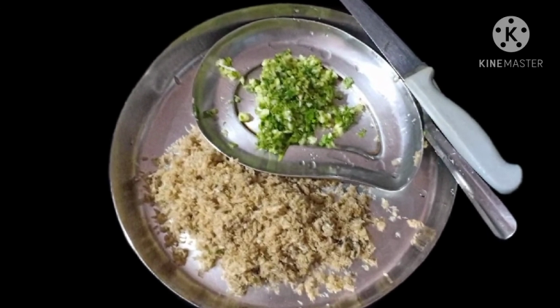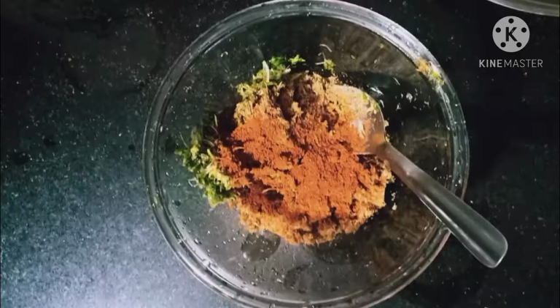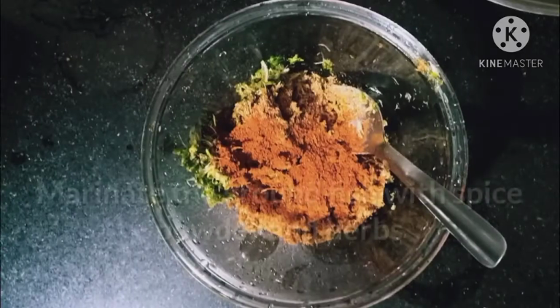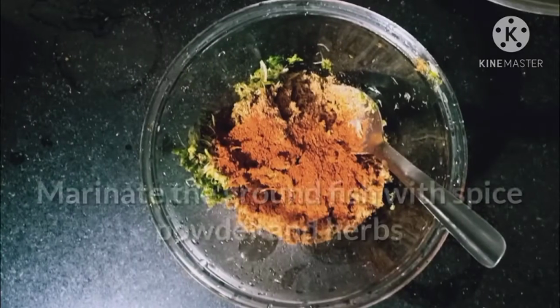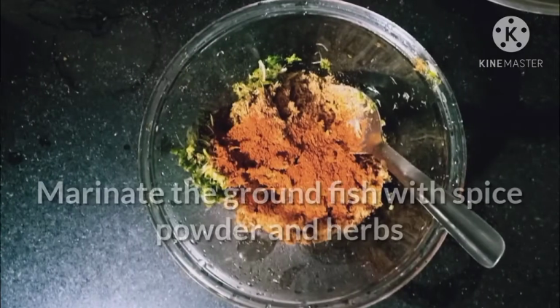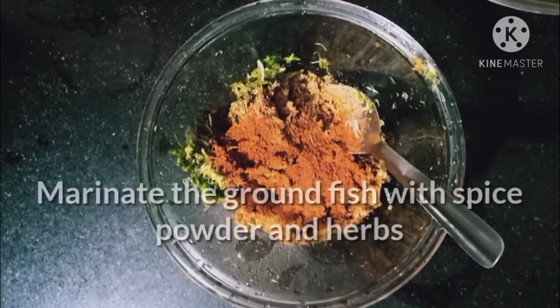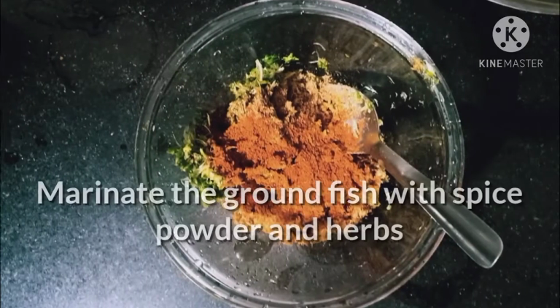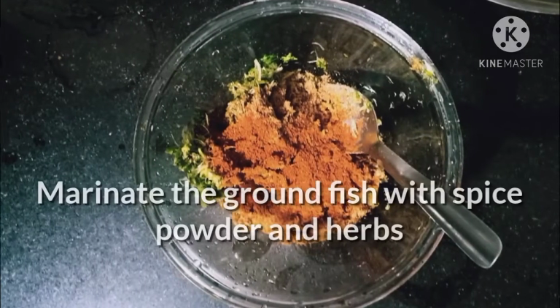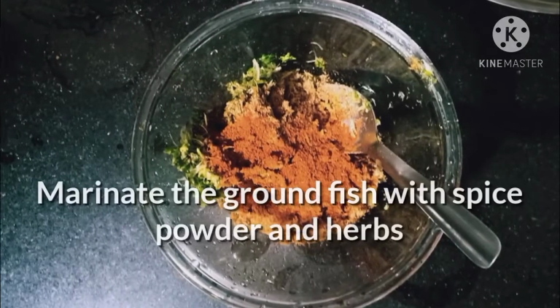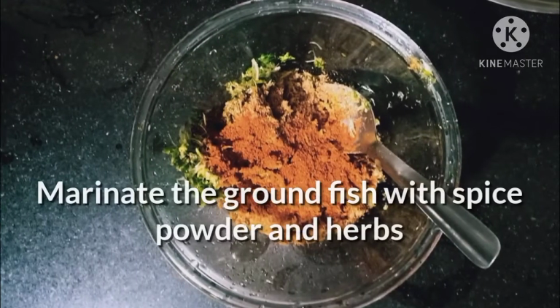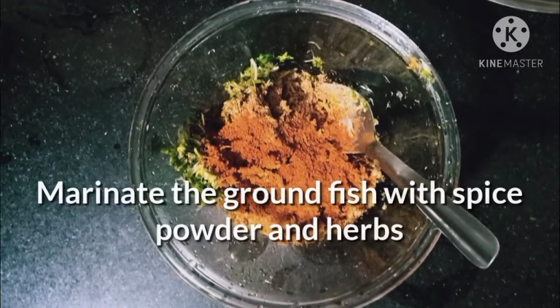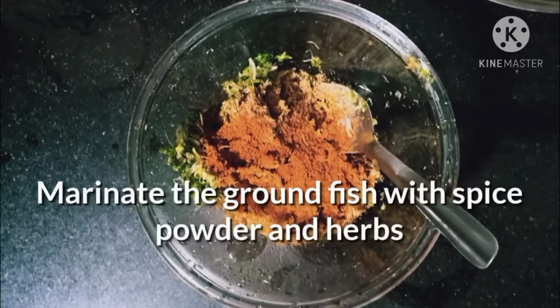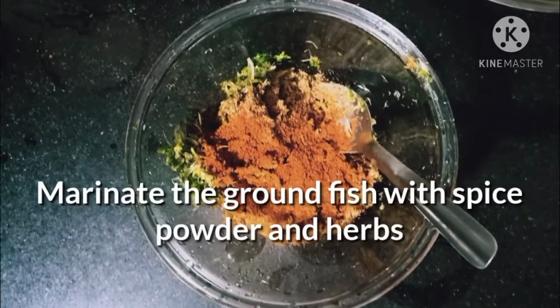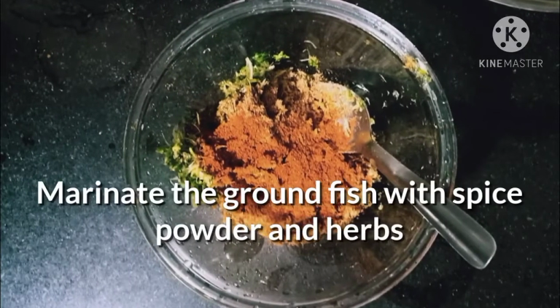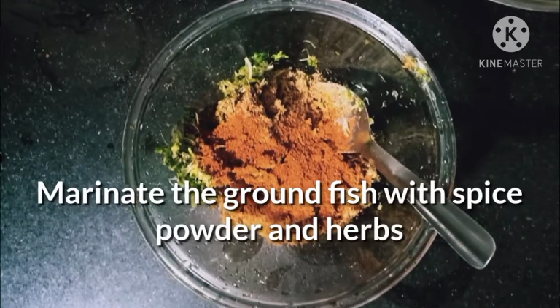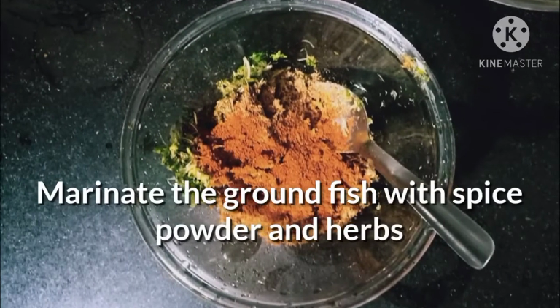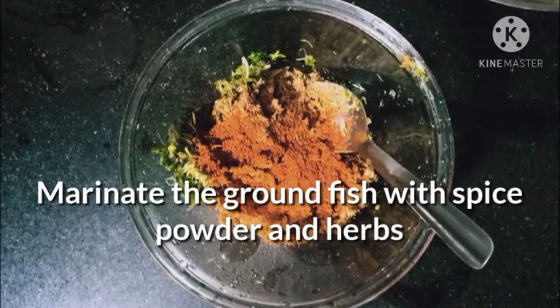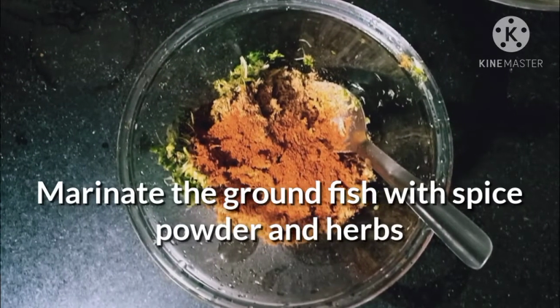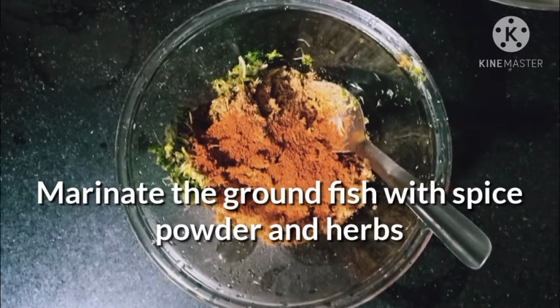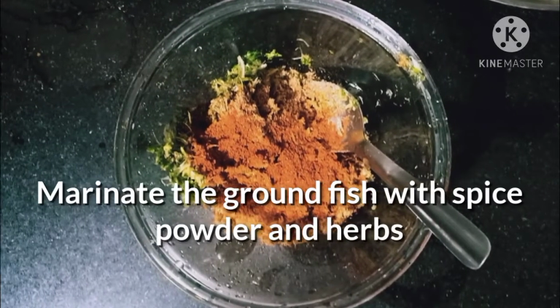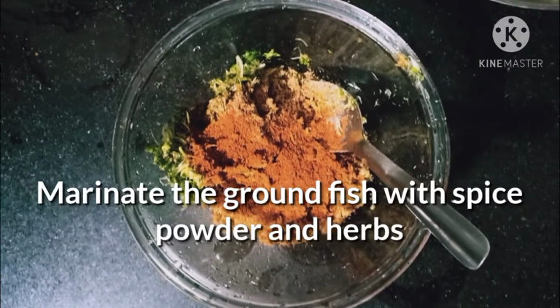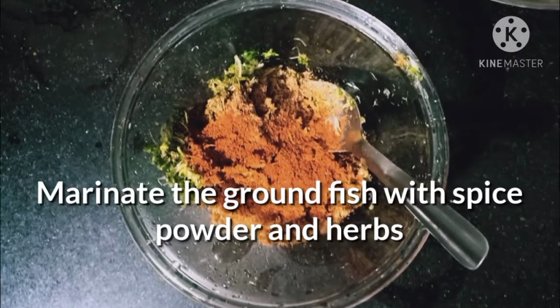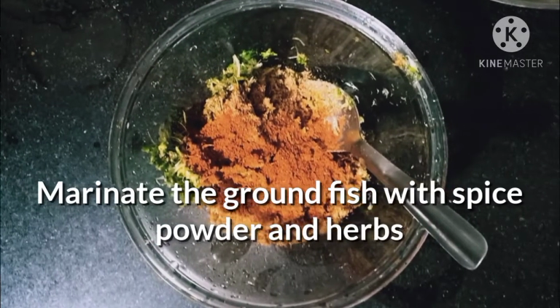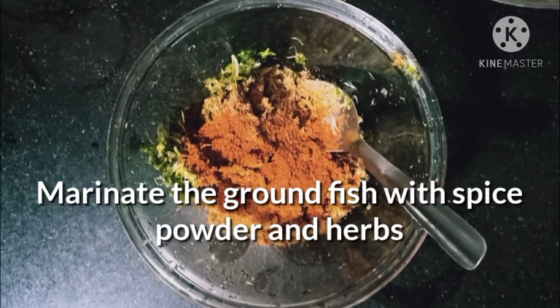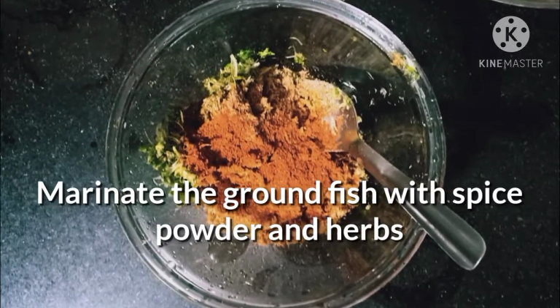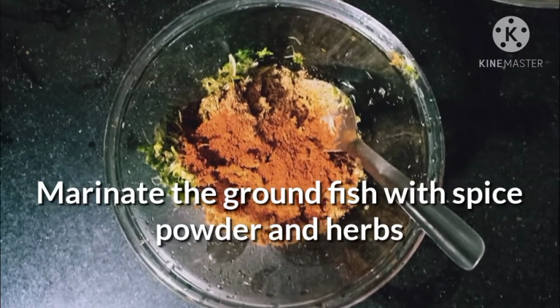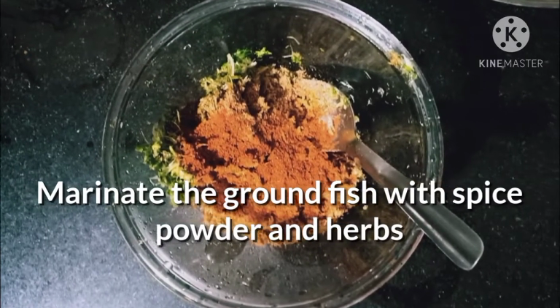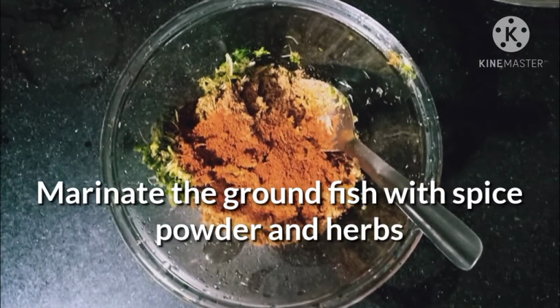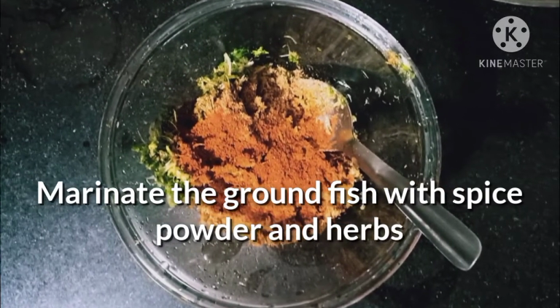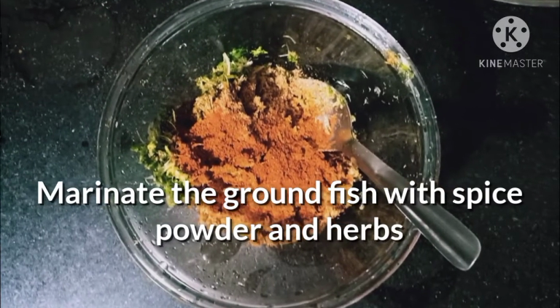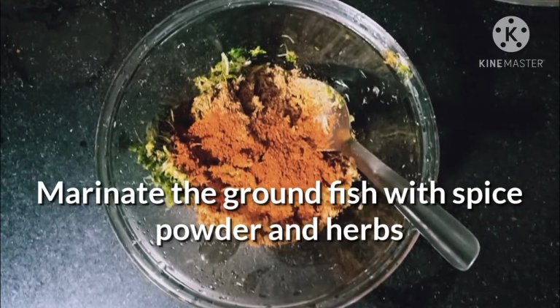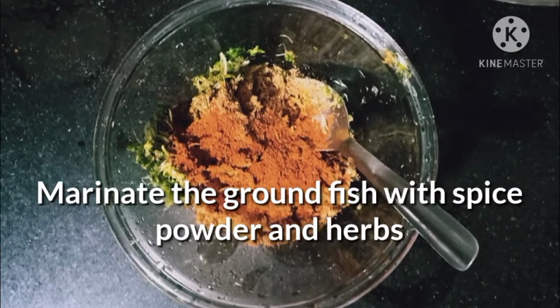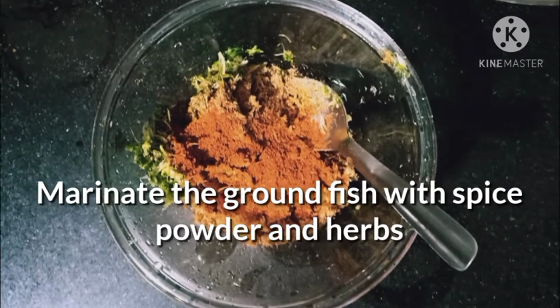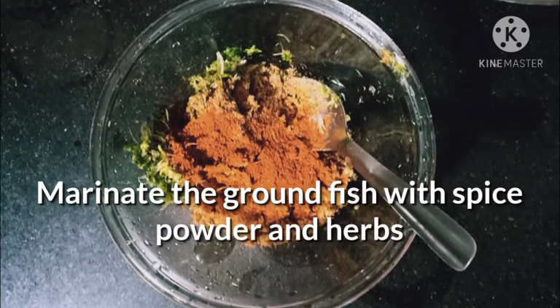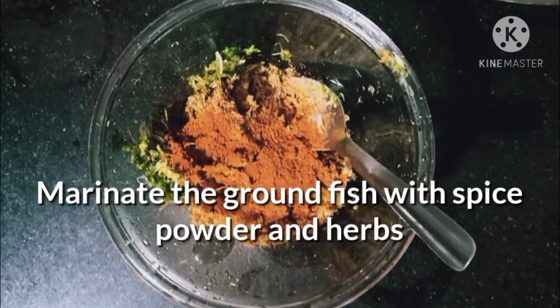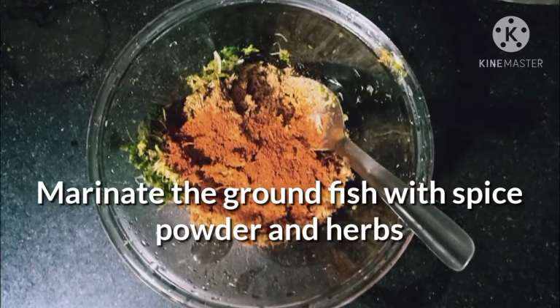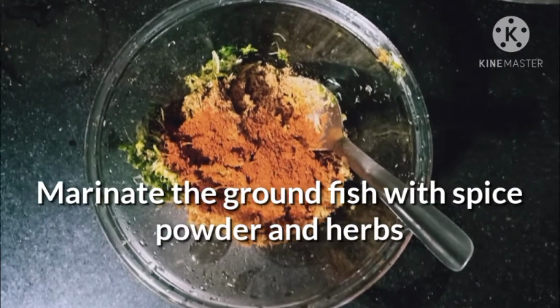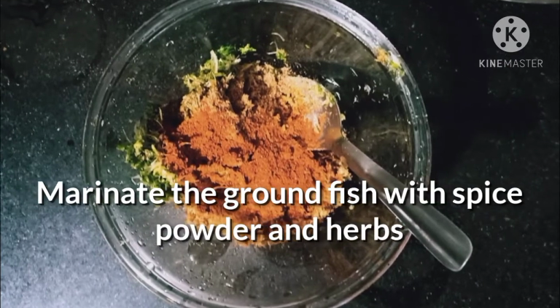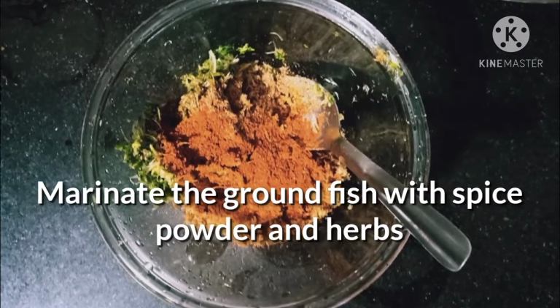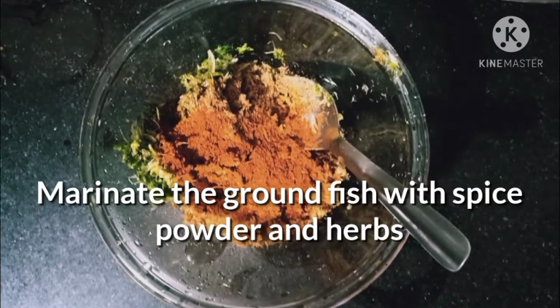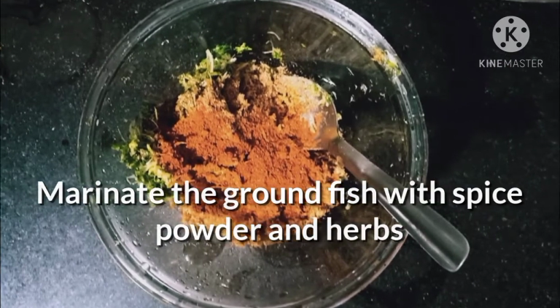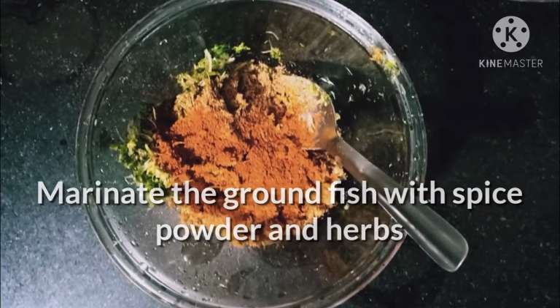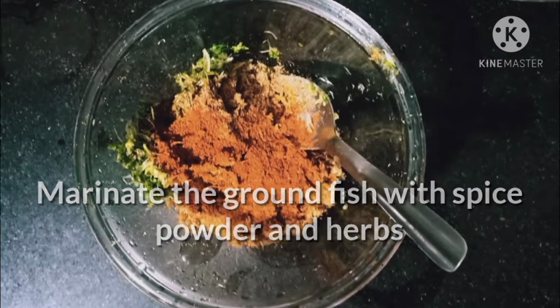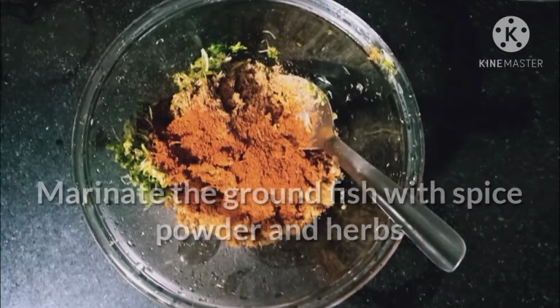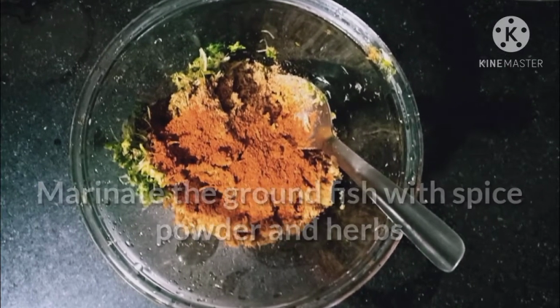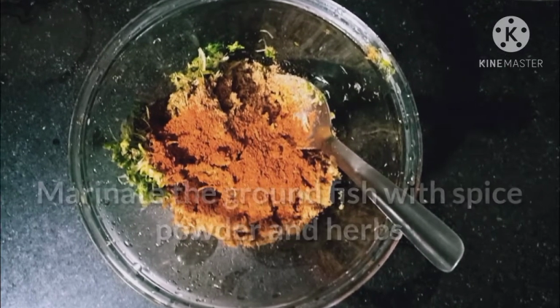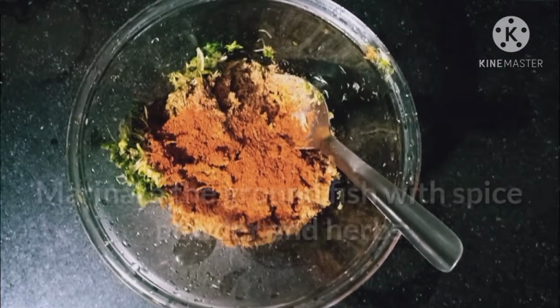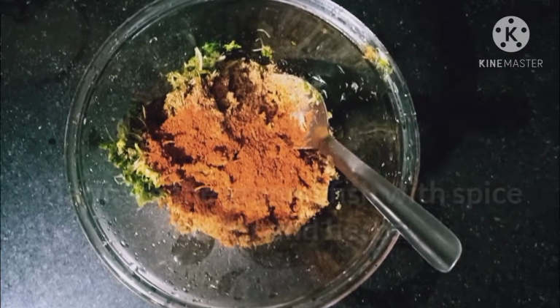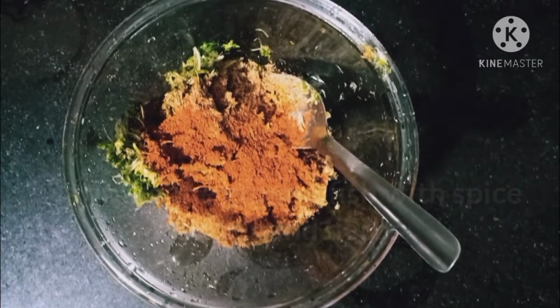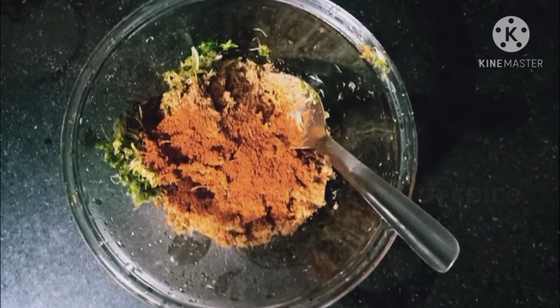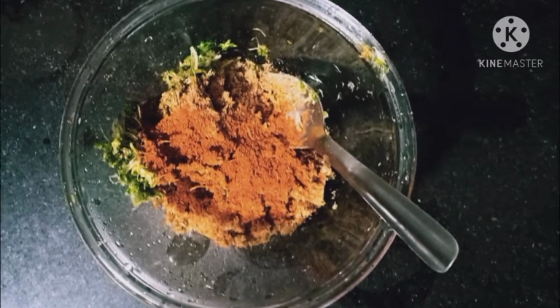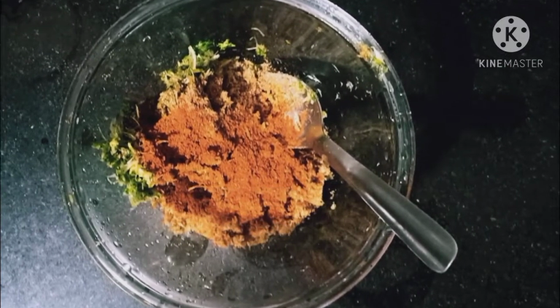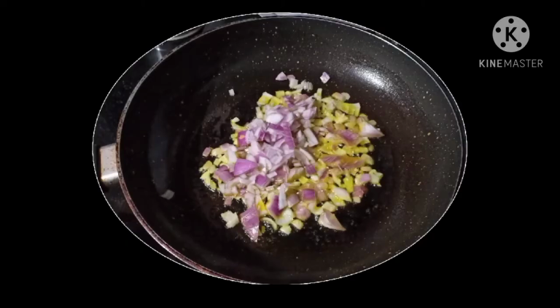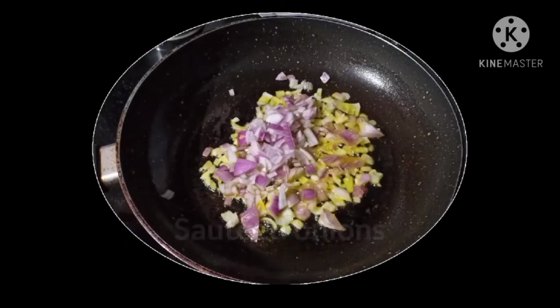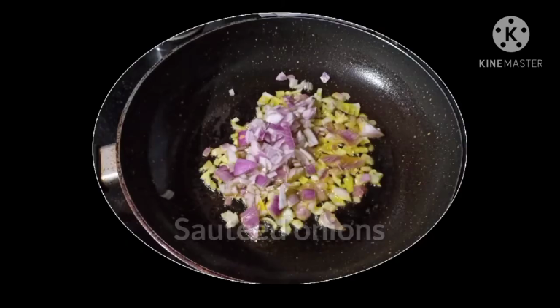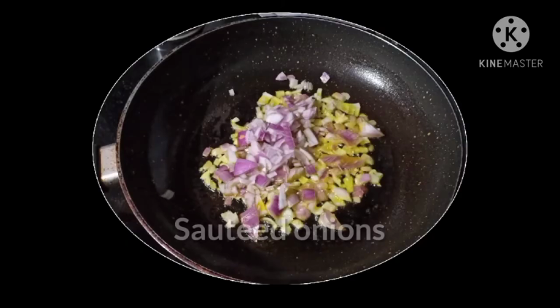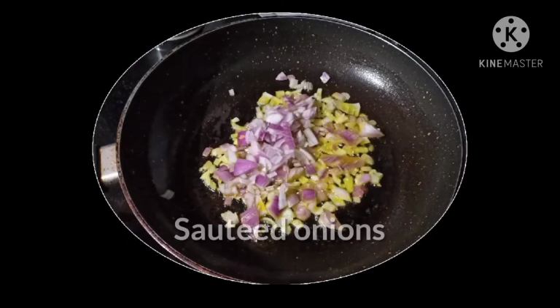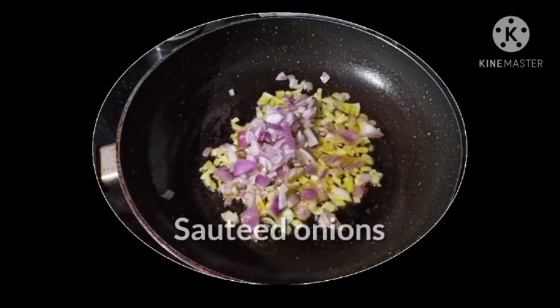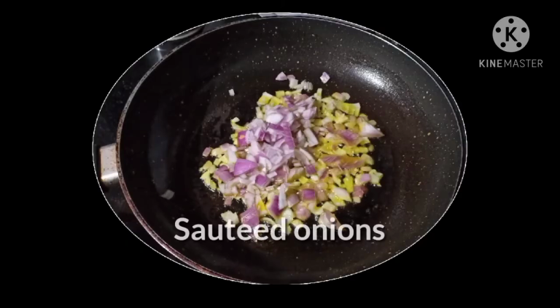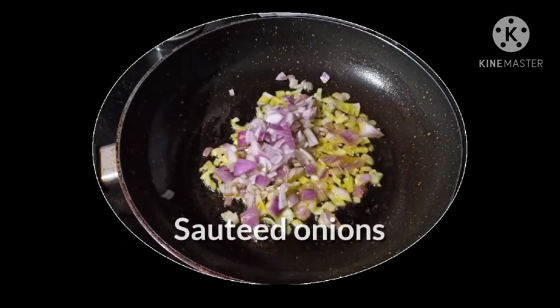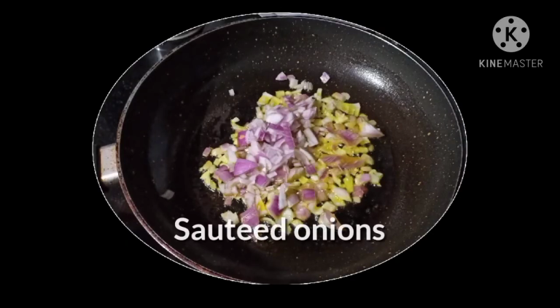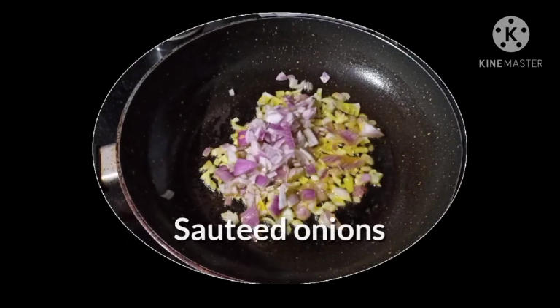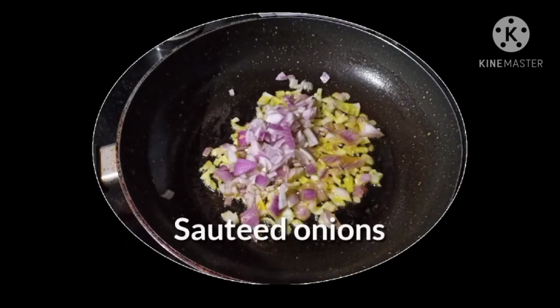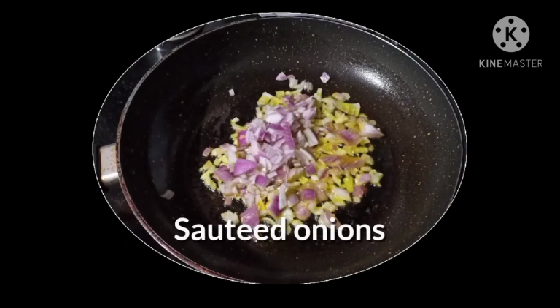Mix the fish powder with salt, turmeric powder, agri masala powder, and the previously ground herbs in a bowl. Let it stand for 10 to 15 minutes.